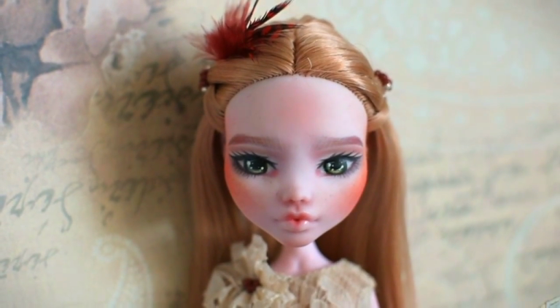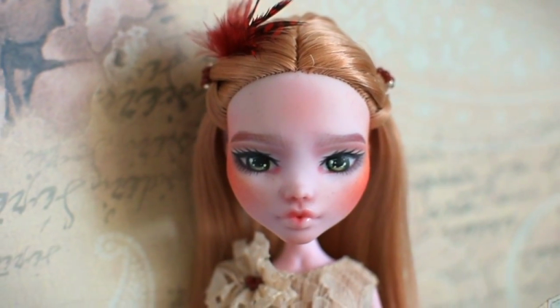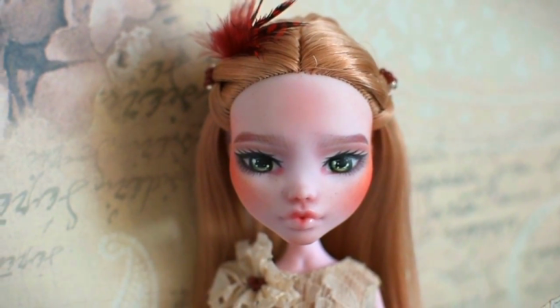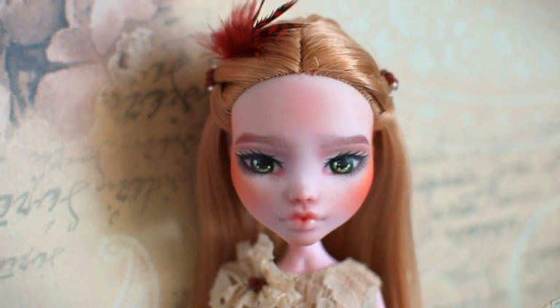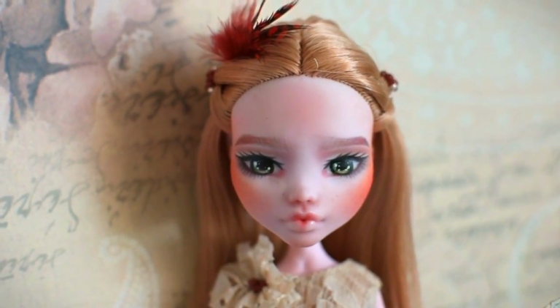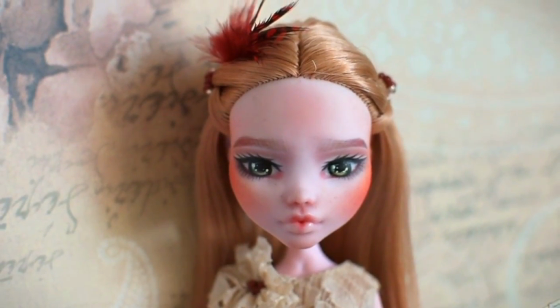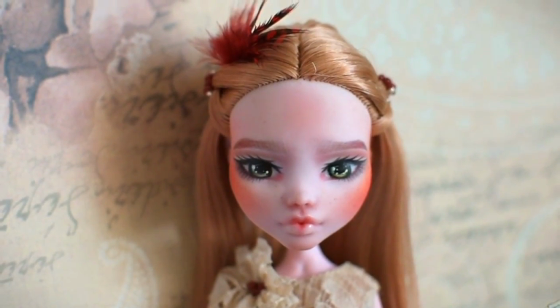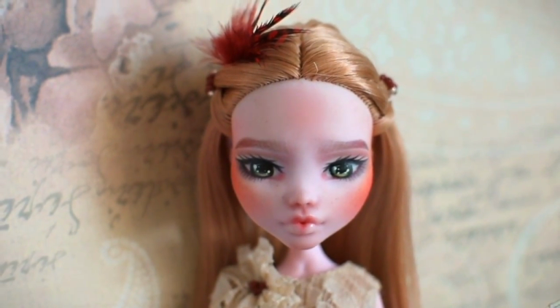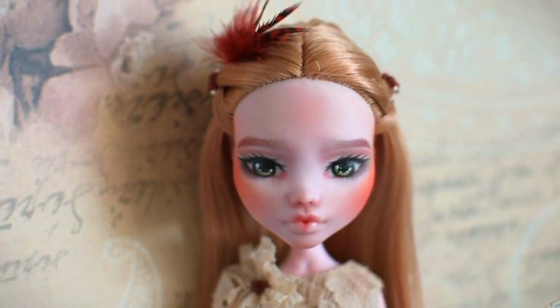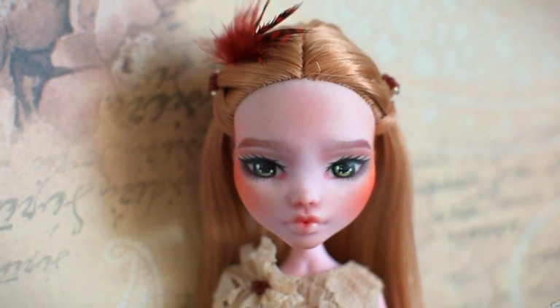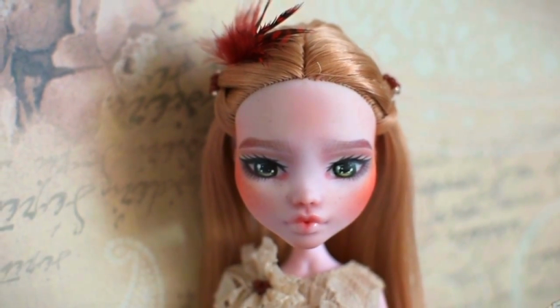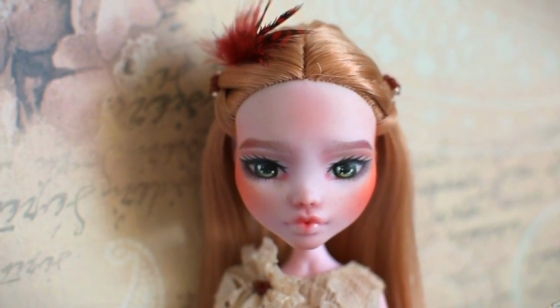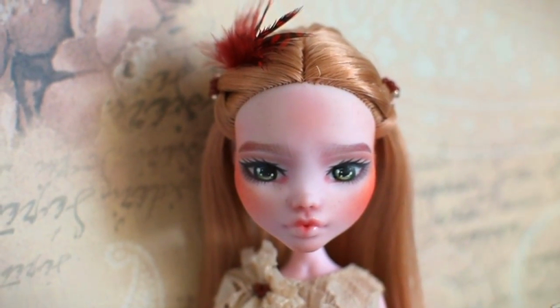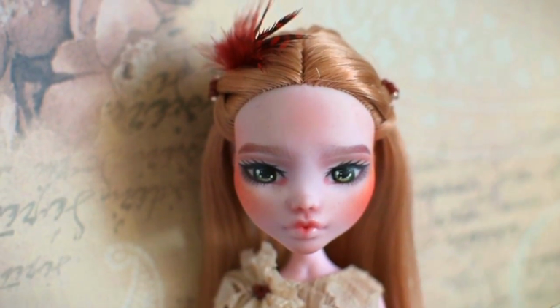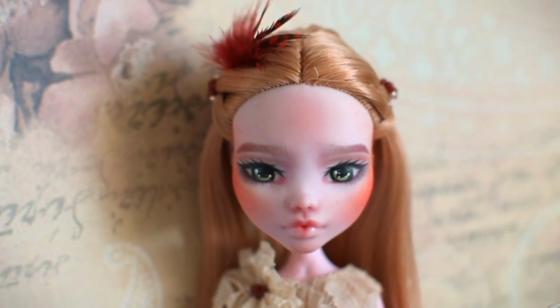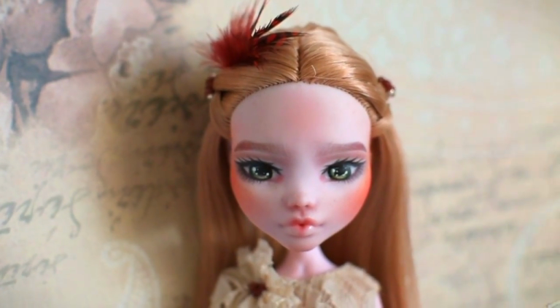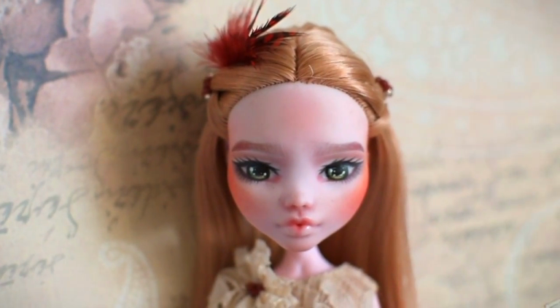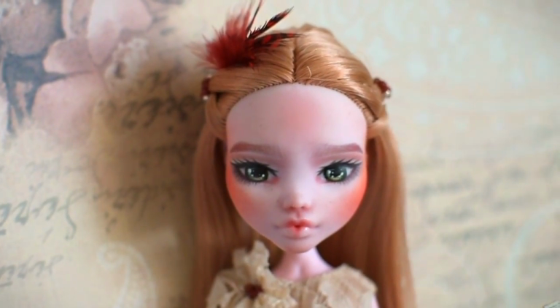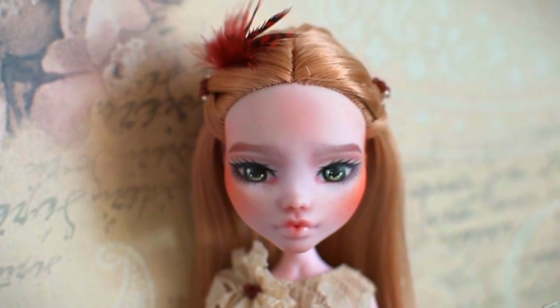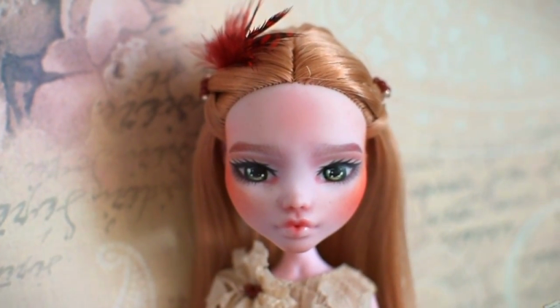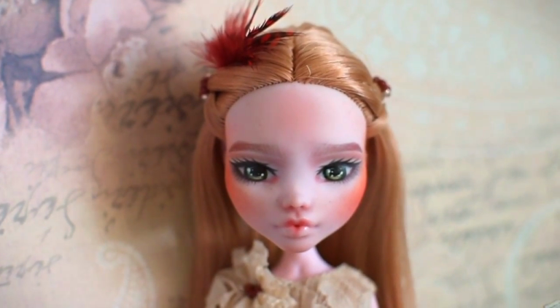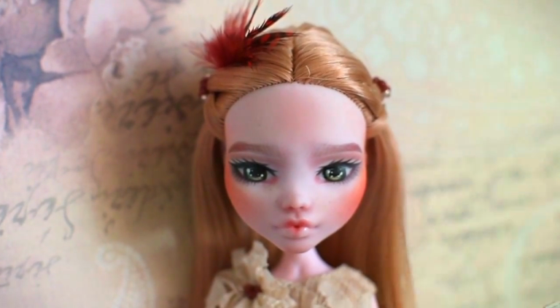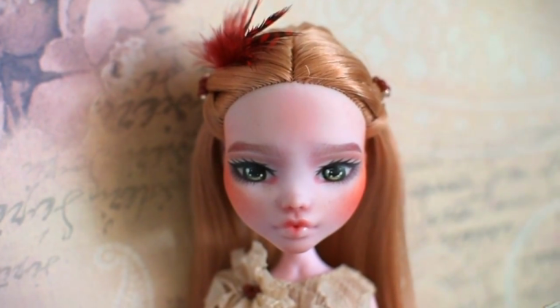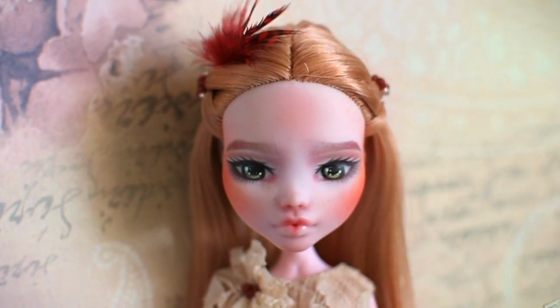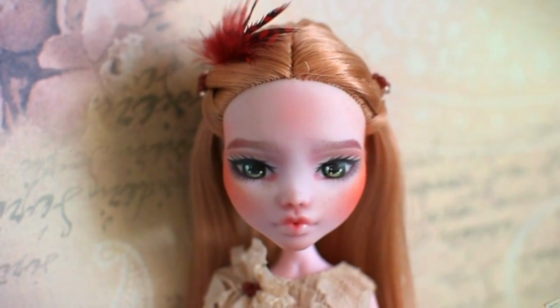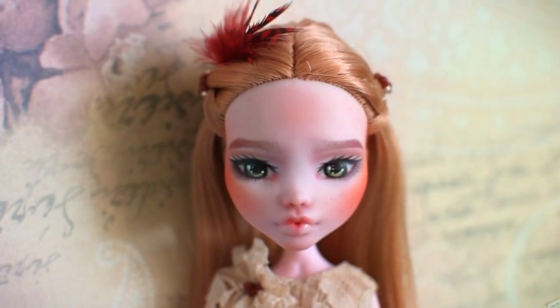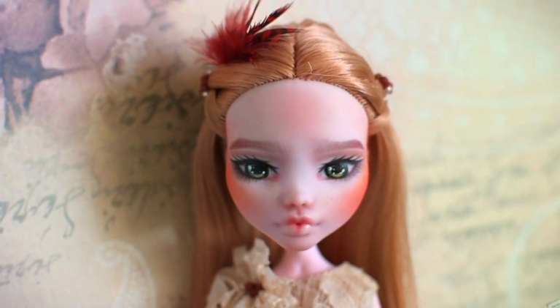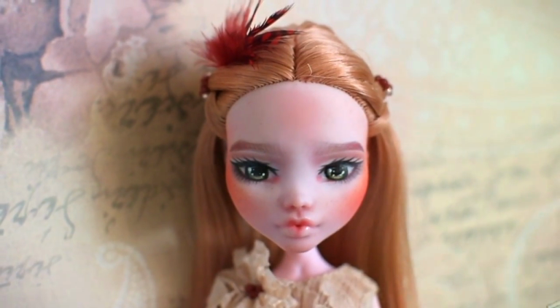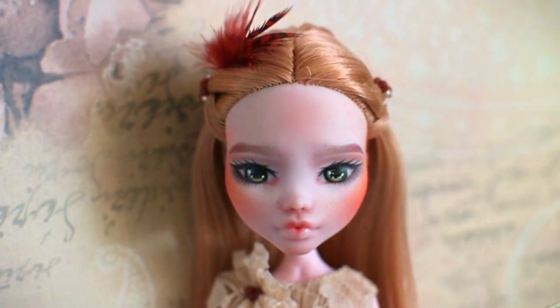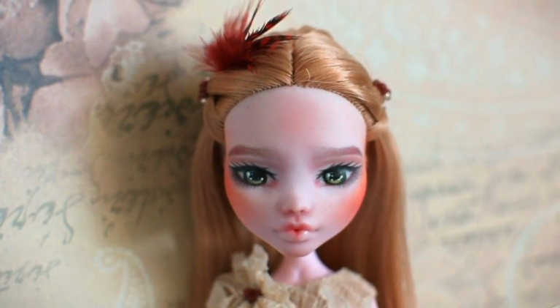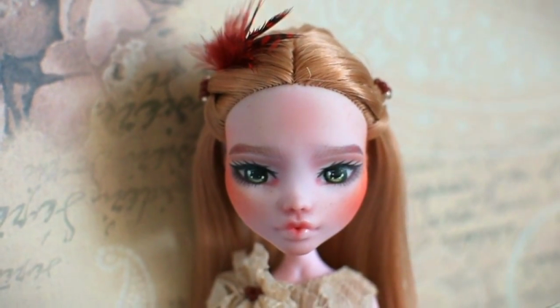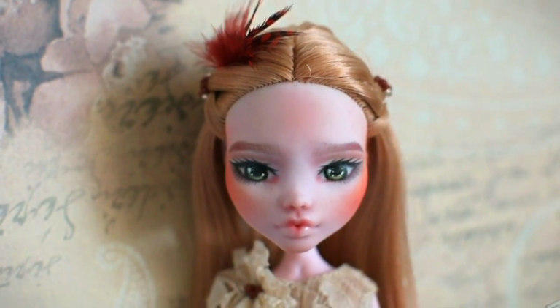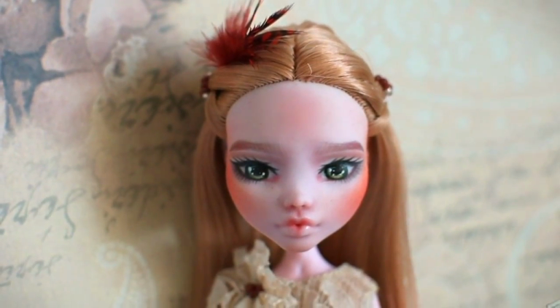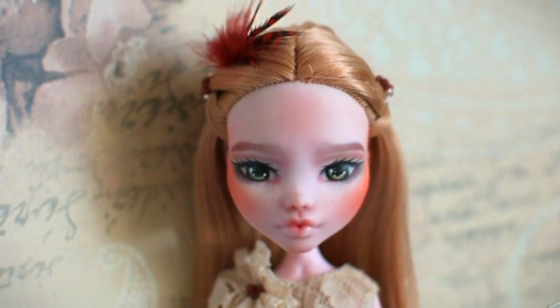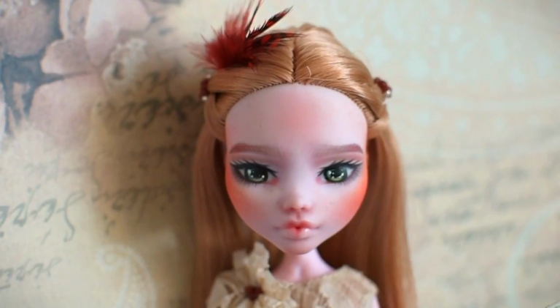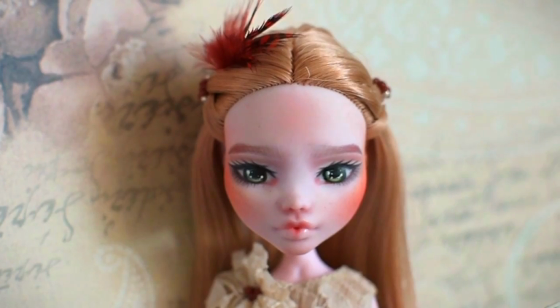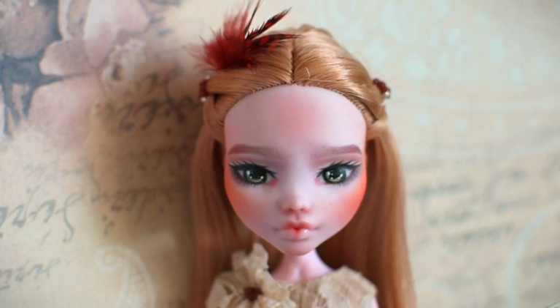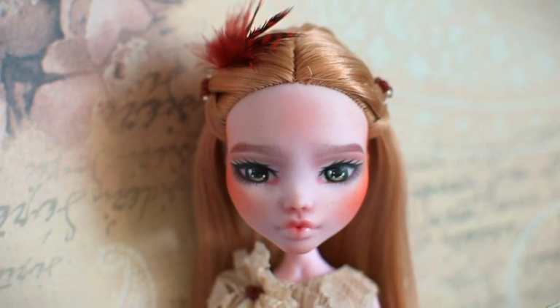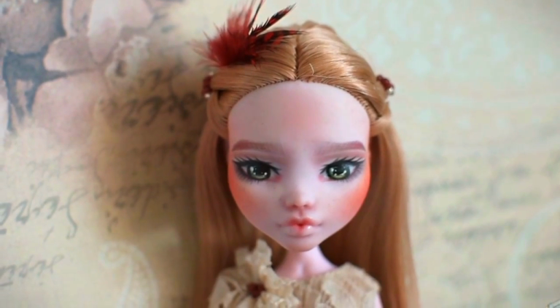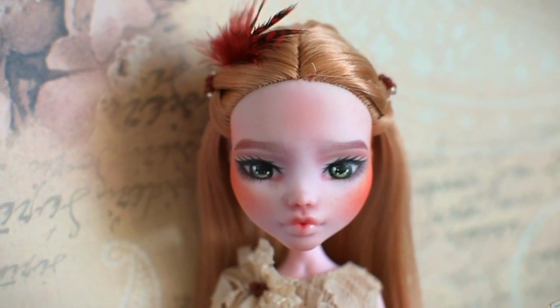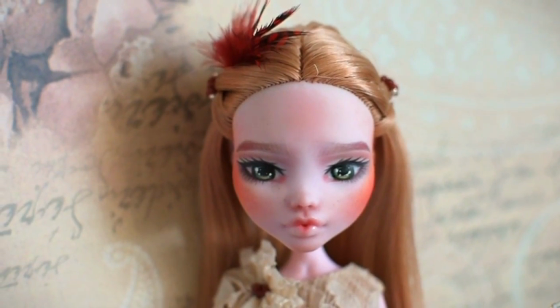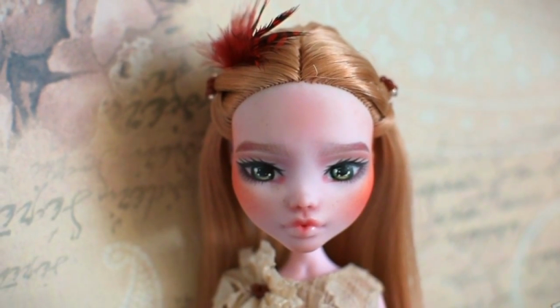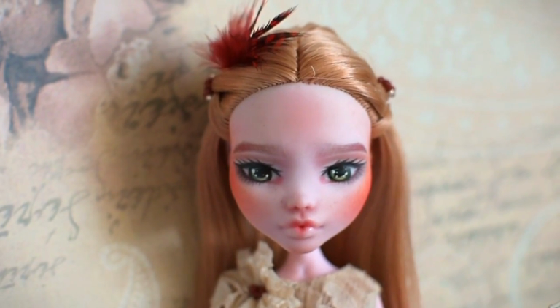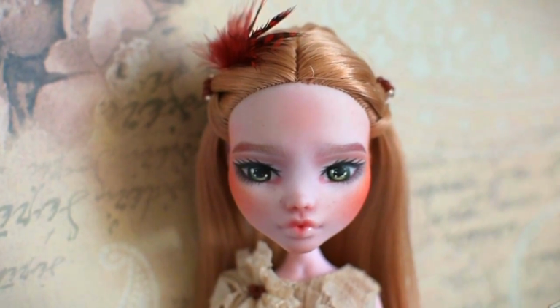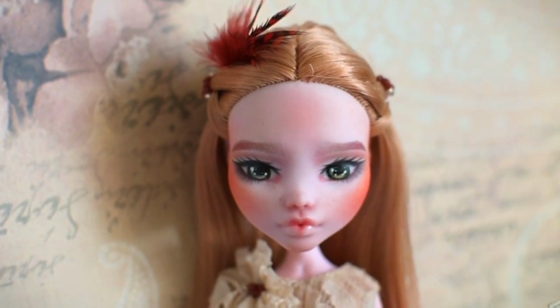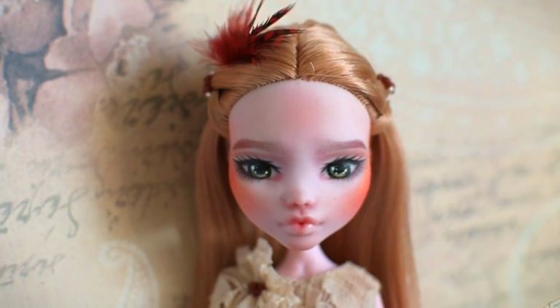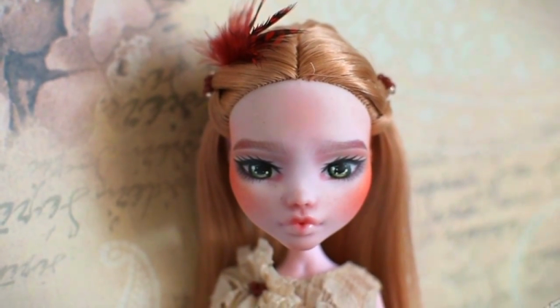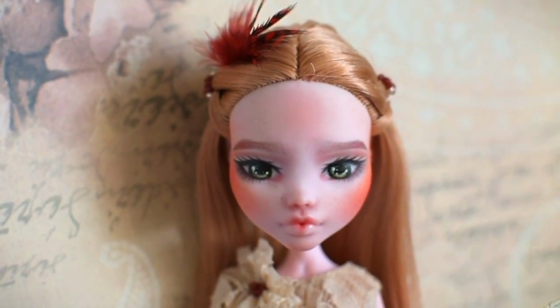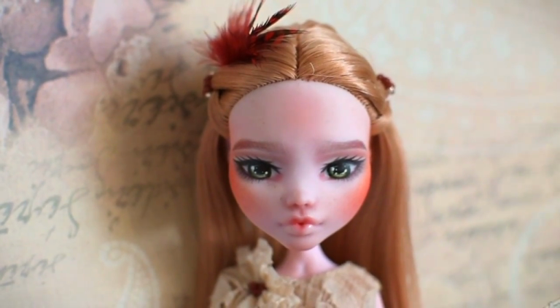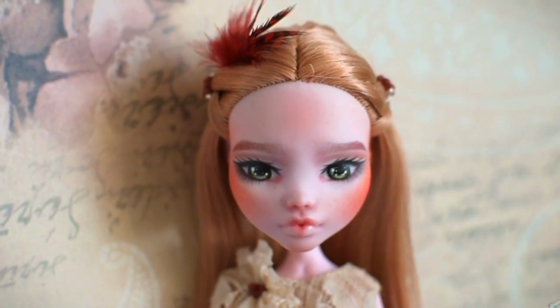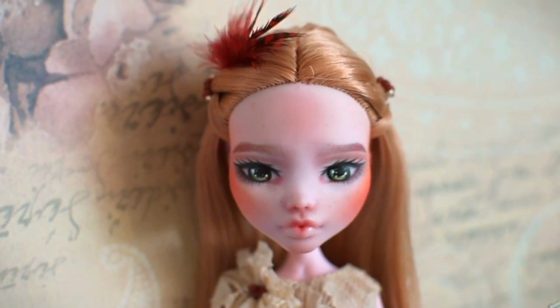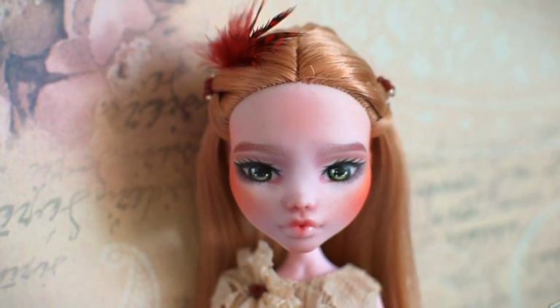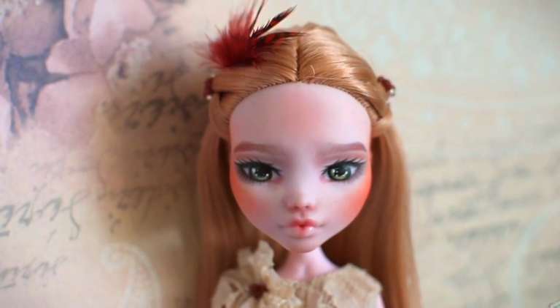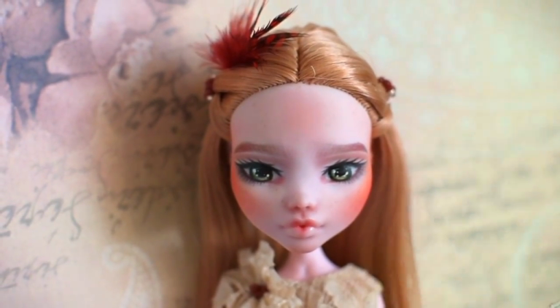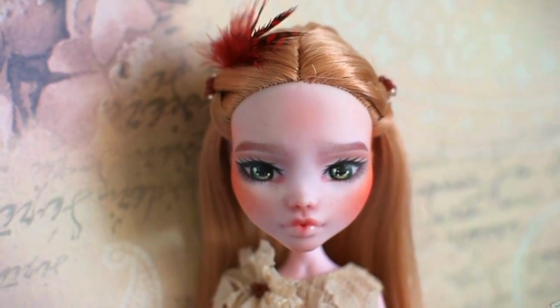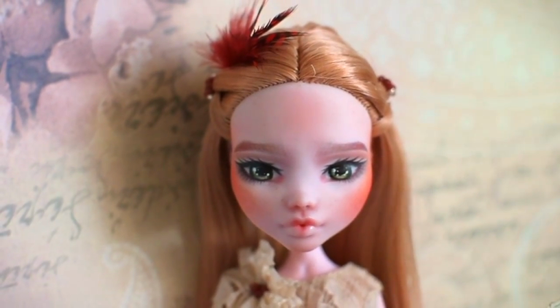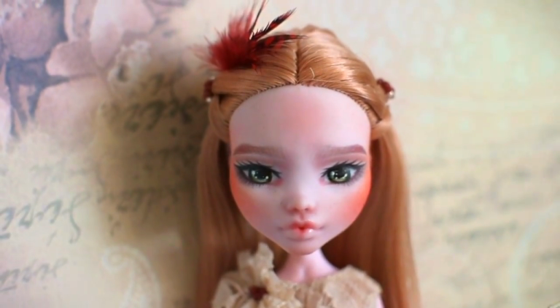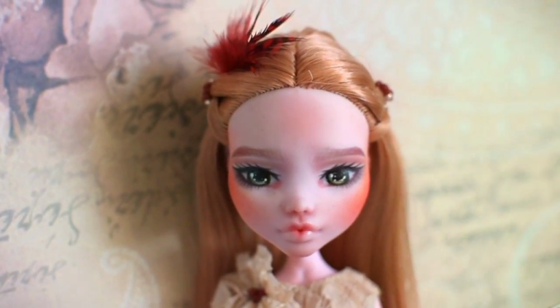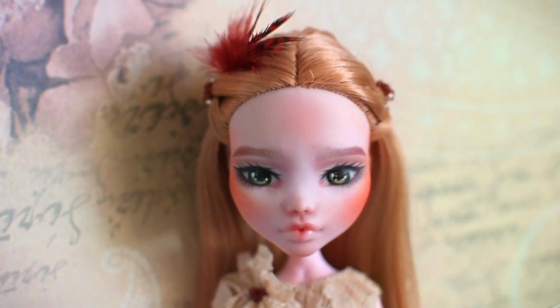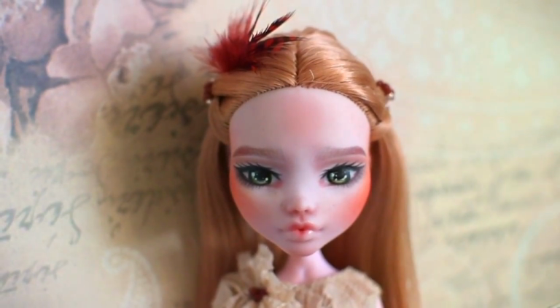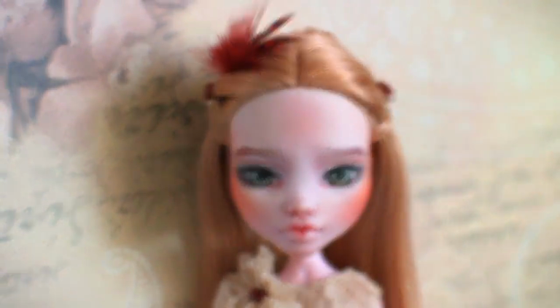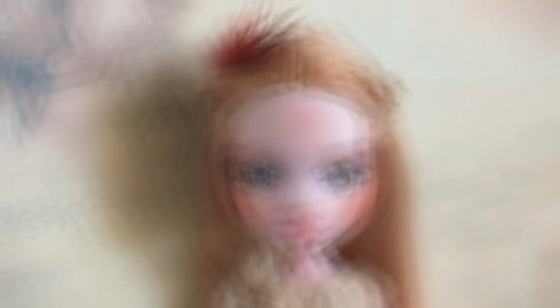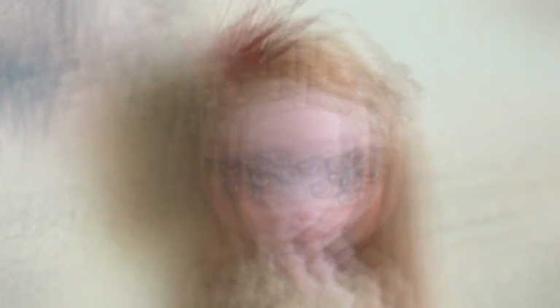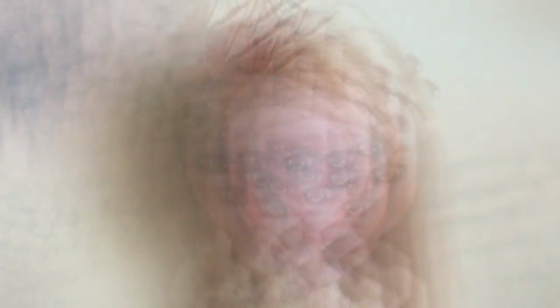I hope you like my doll which I created for Mosekito. Thank you for watching, see you next time, bye!